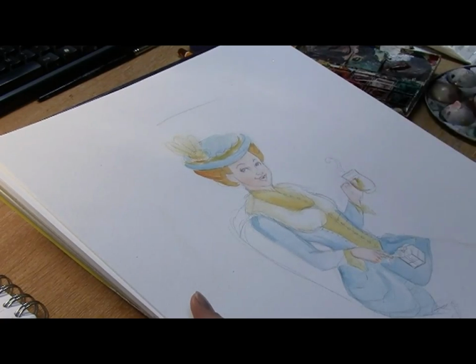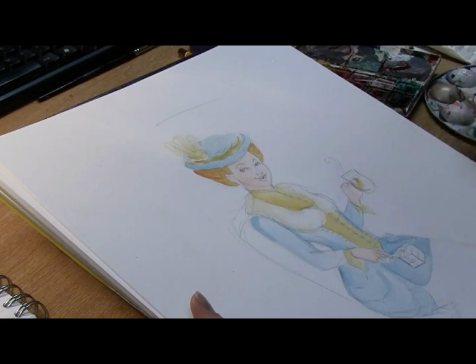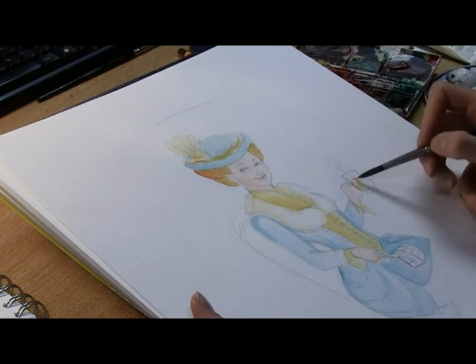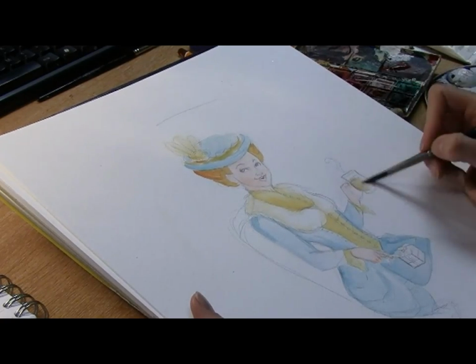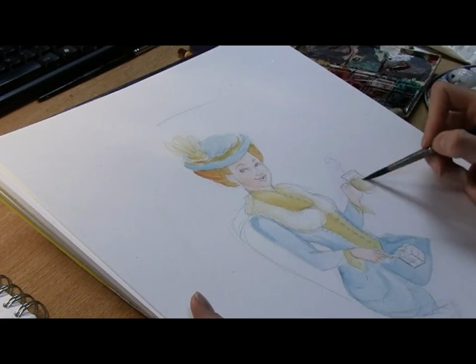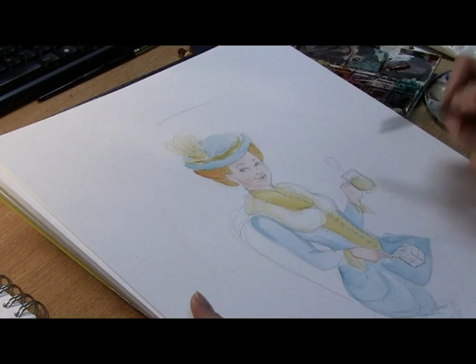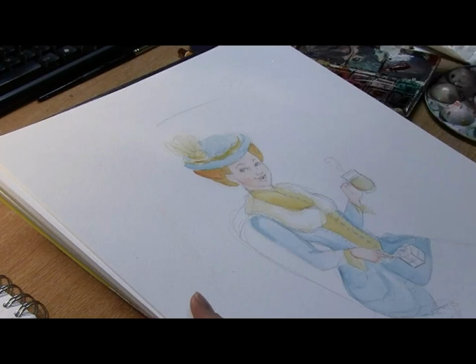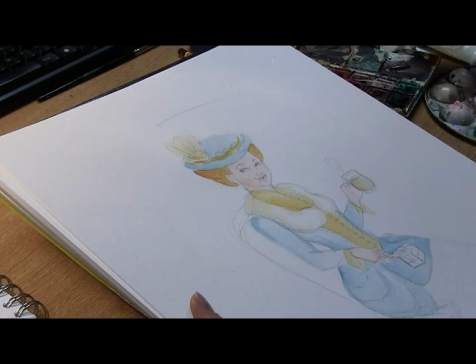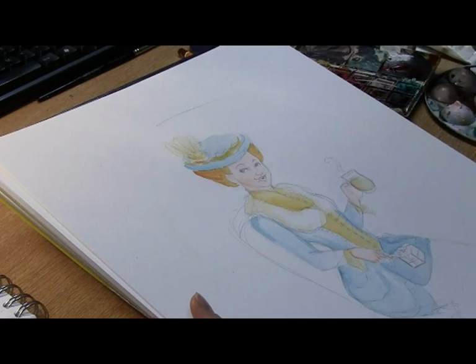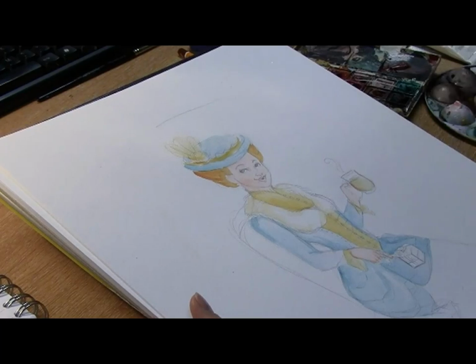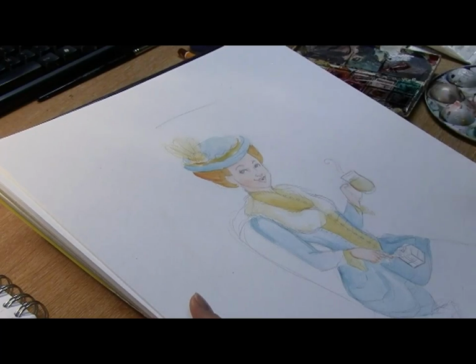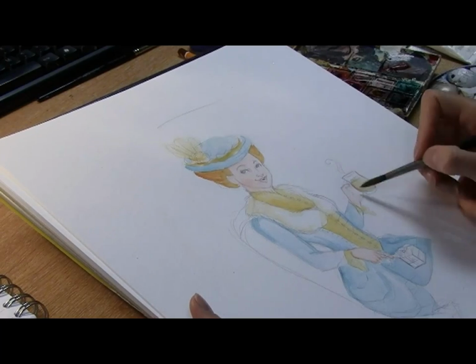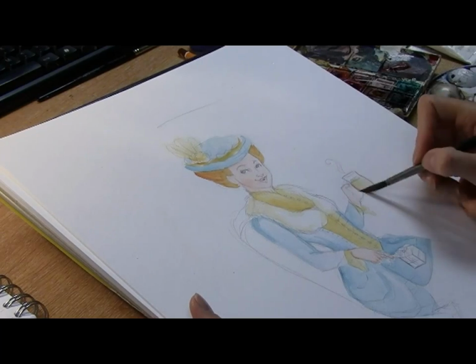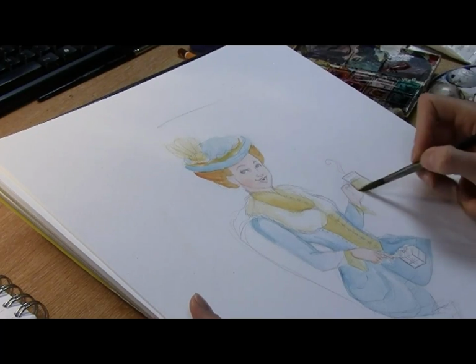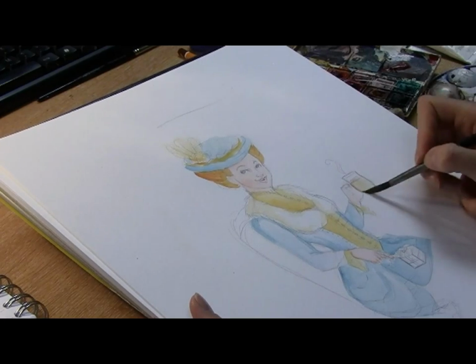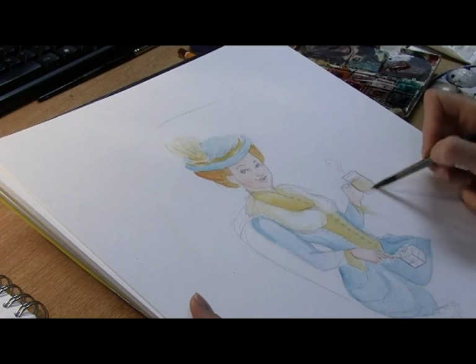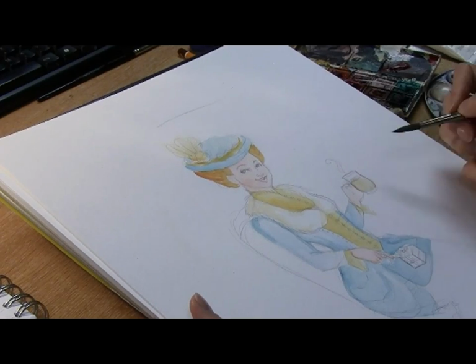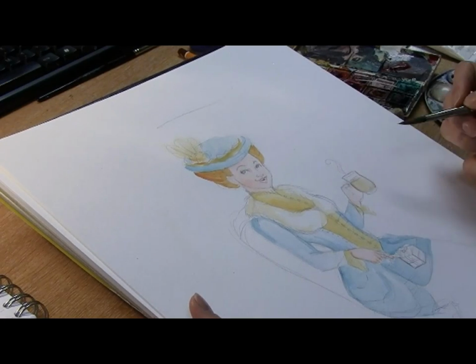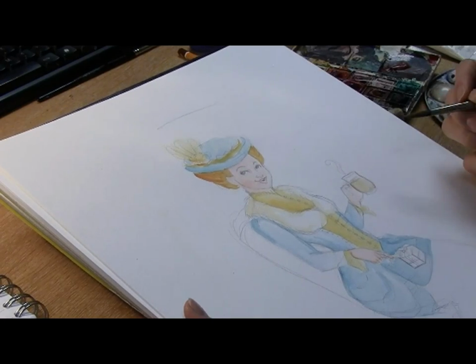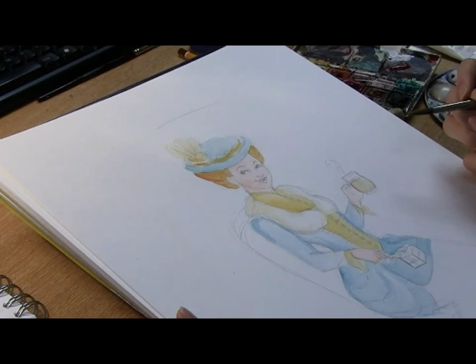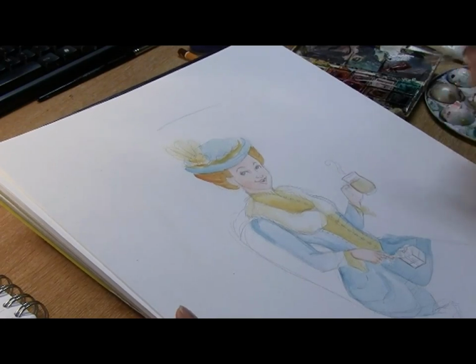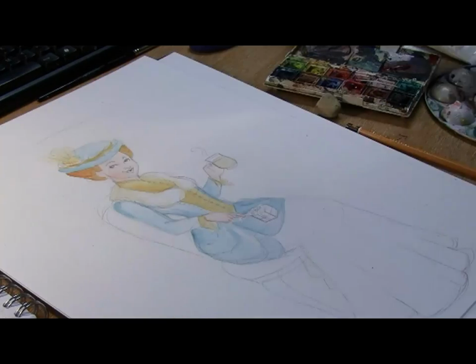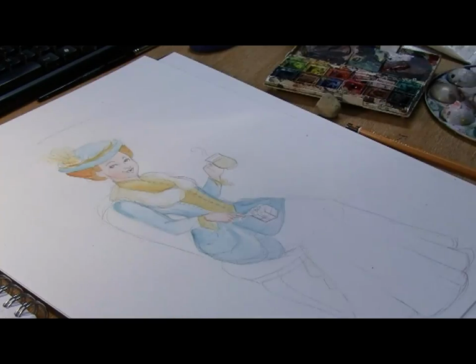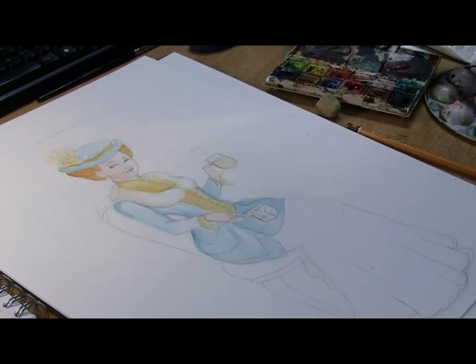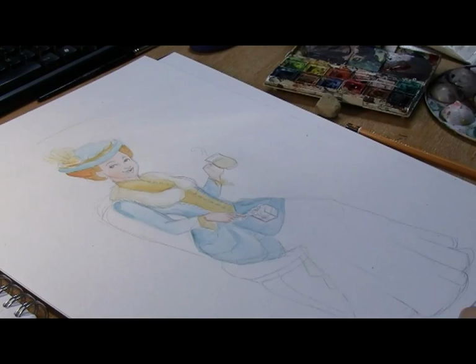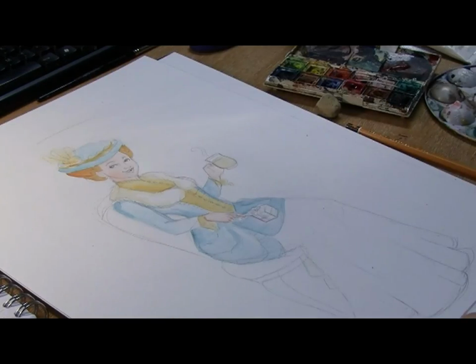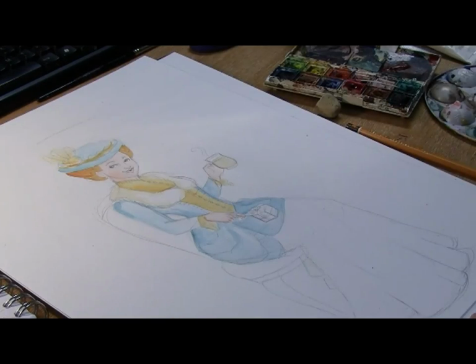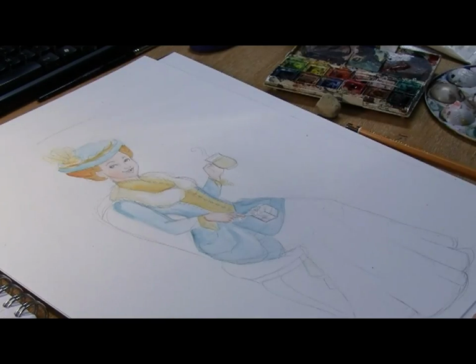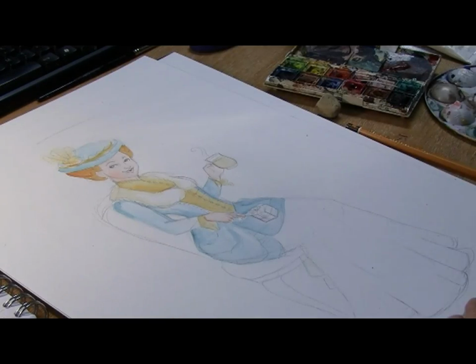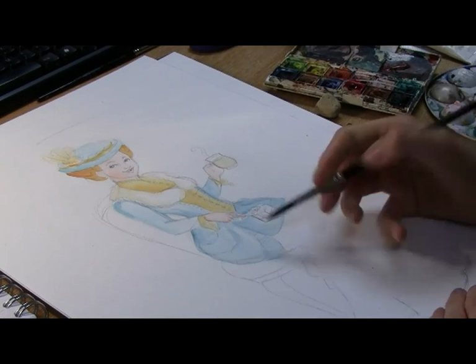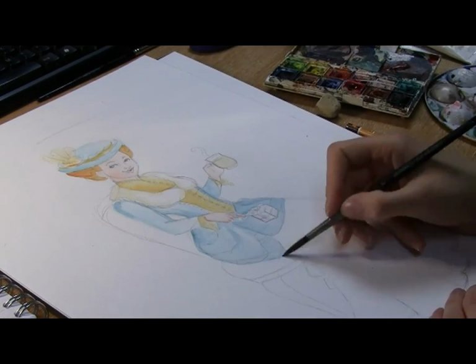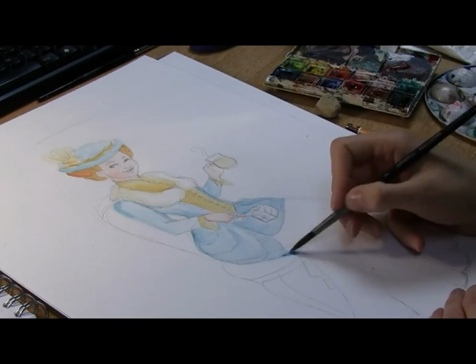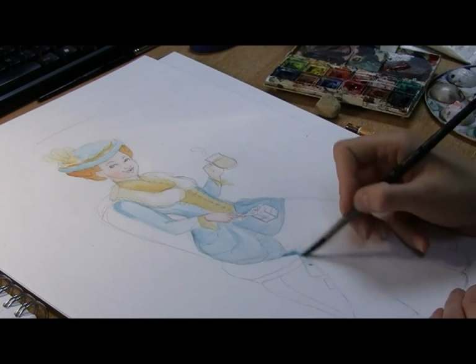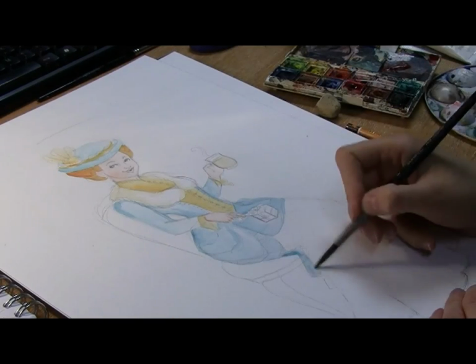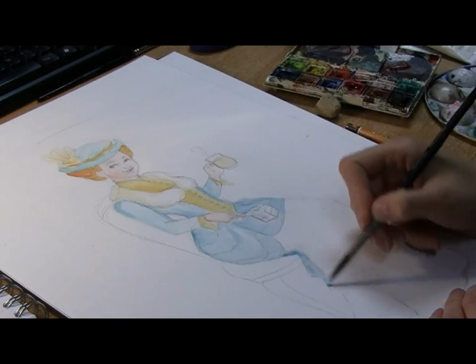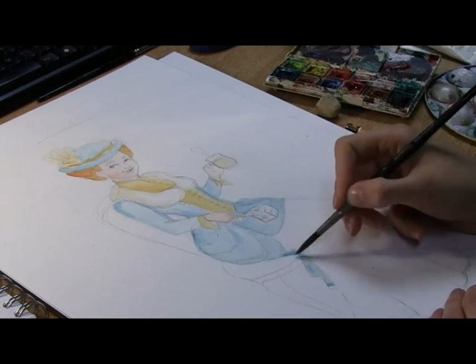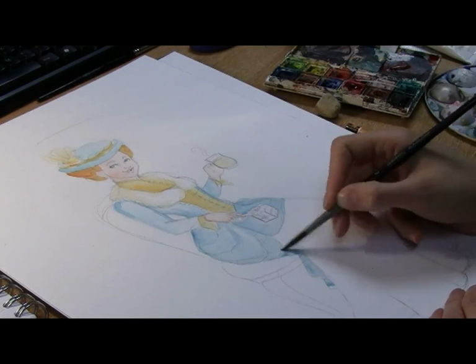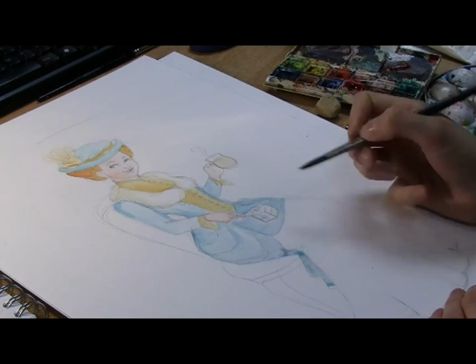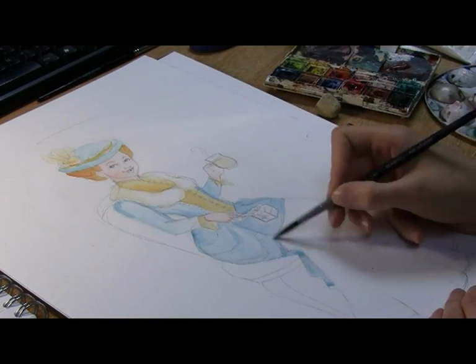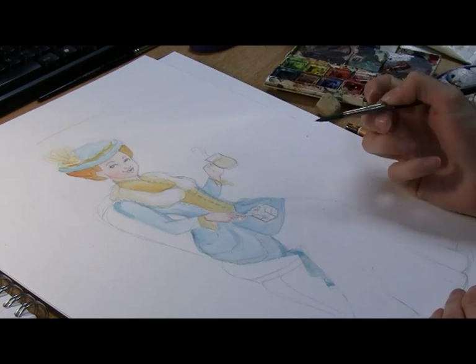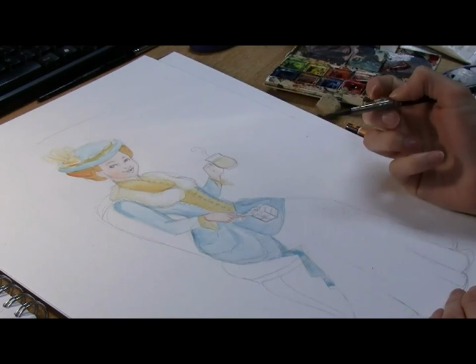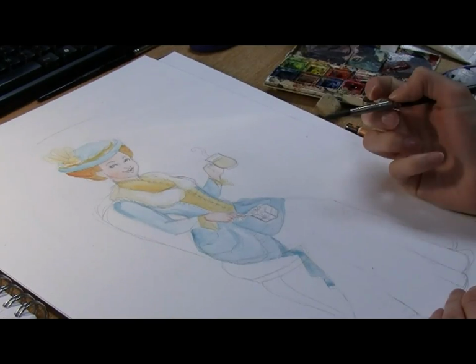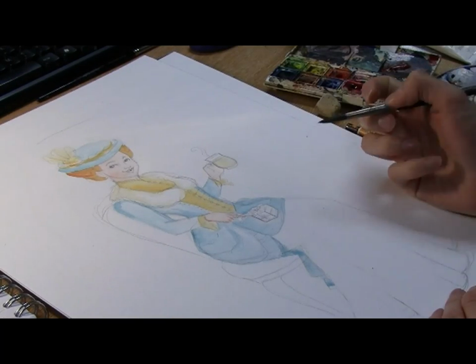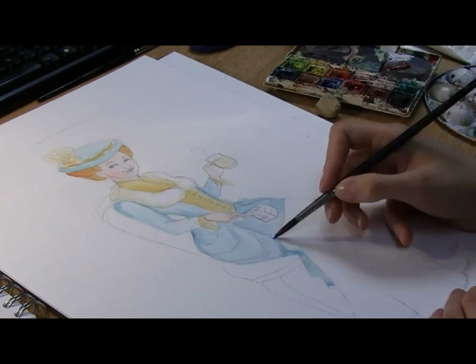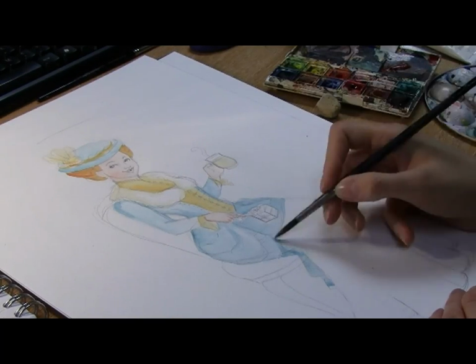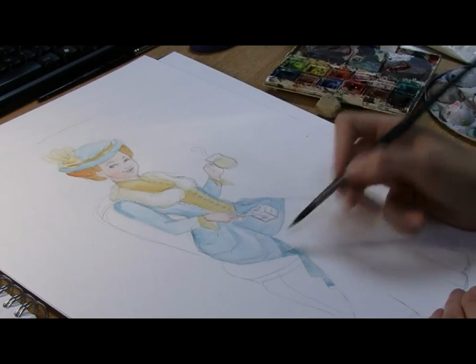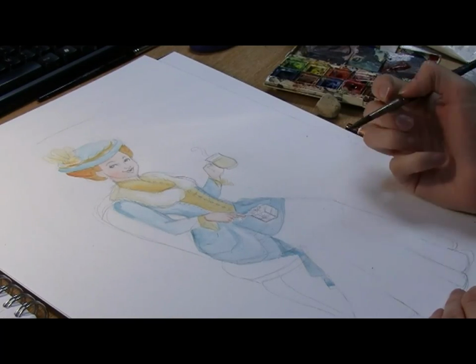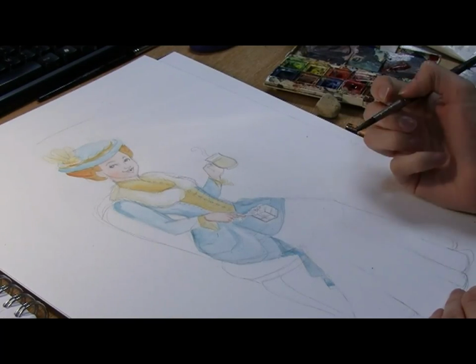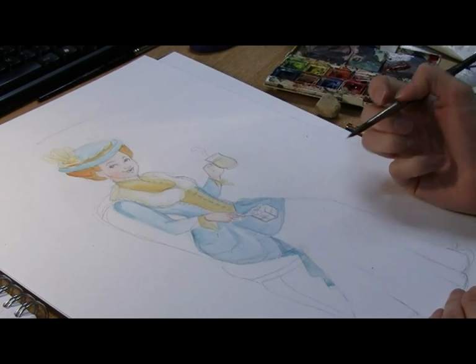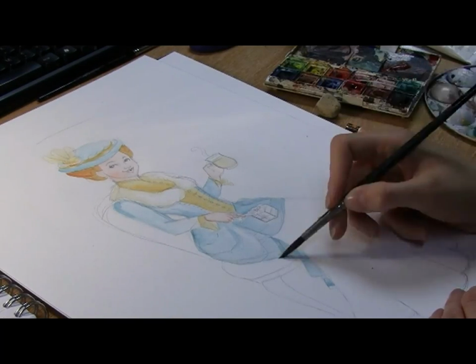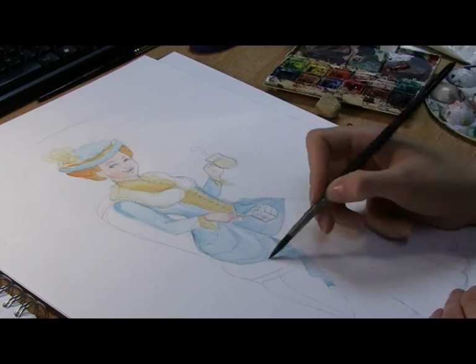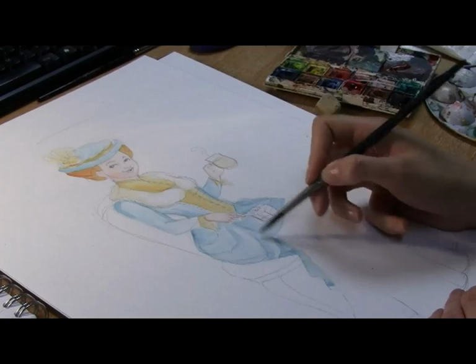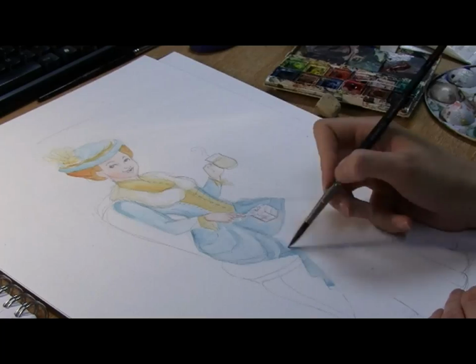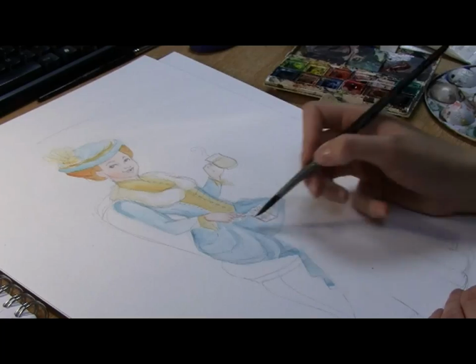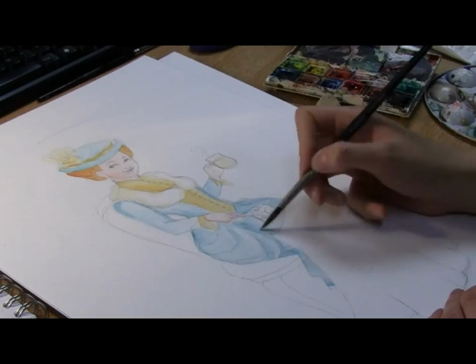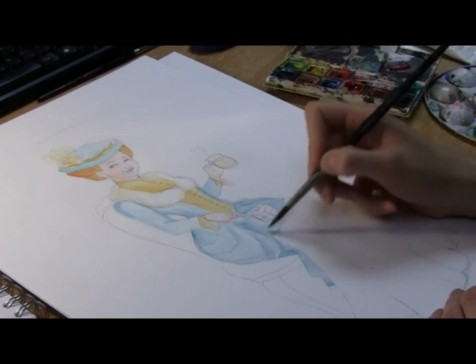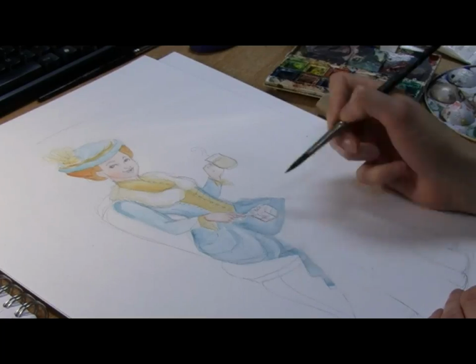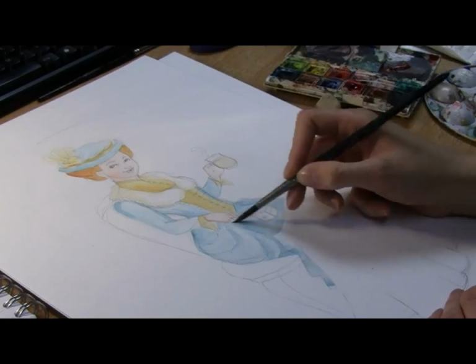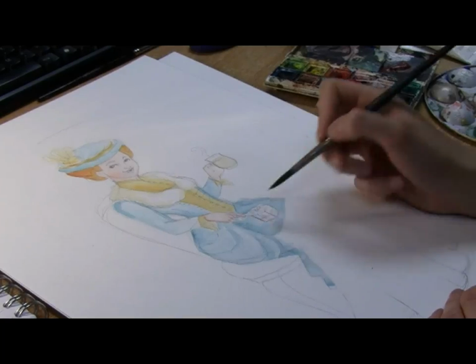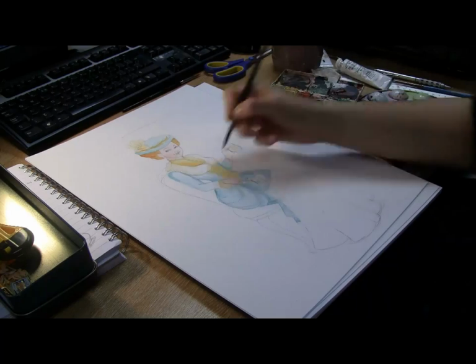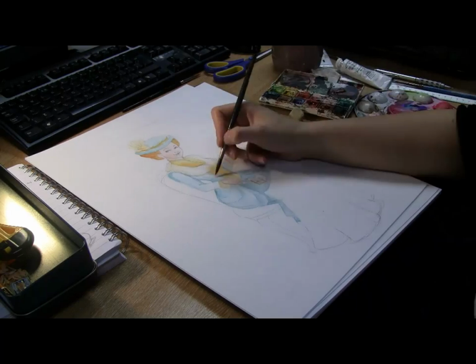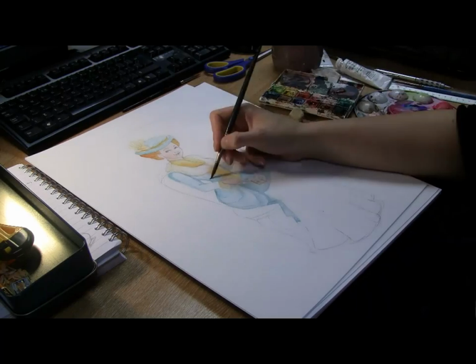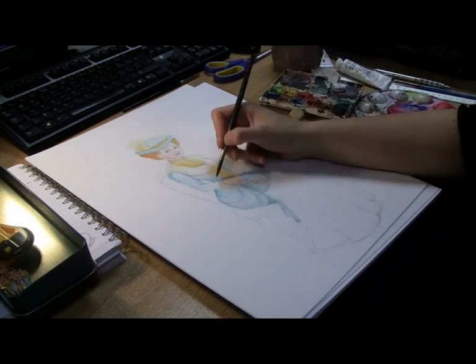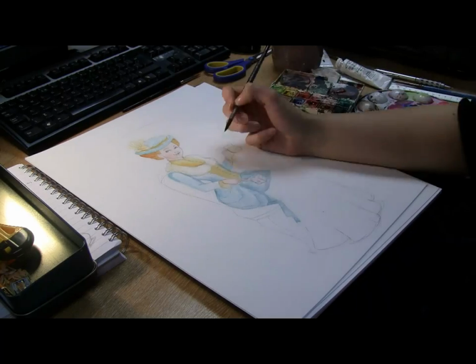To build up shading with watercolour, I first put down a base wash of colour, let it dry and then add more paint on top to build up layers.